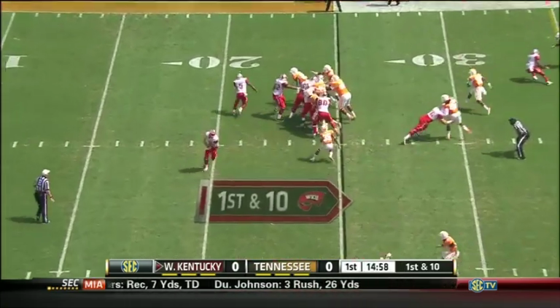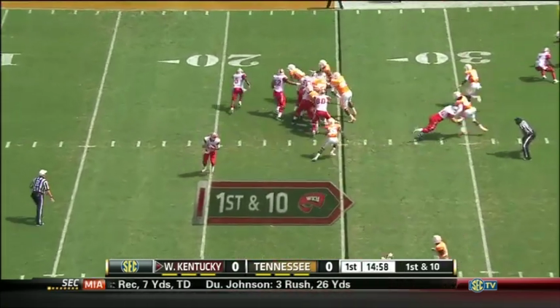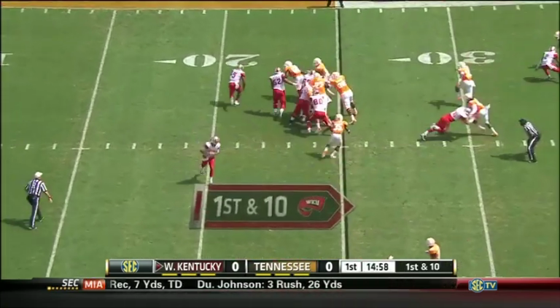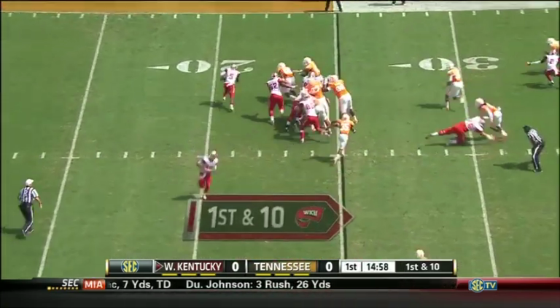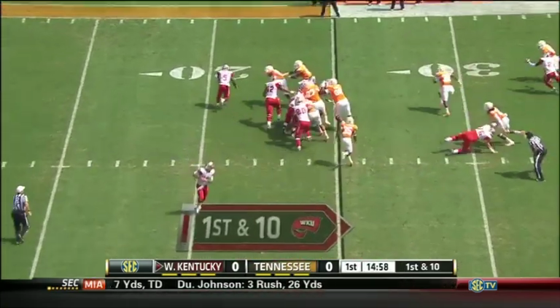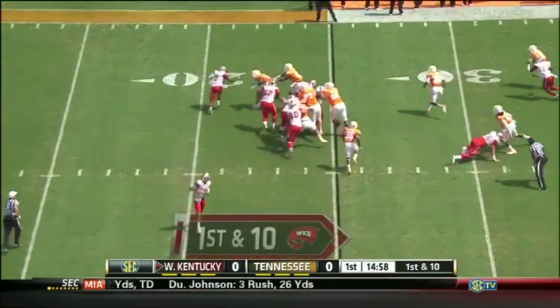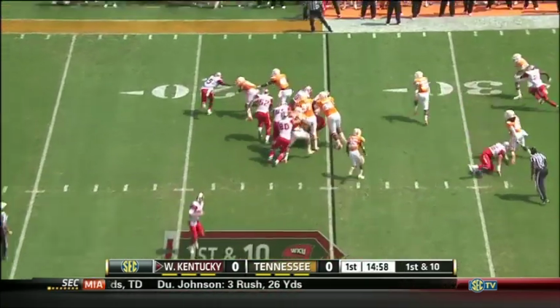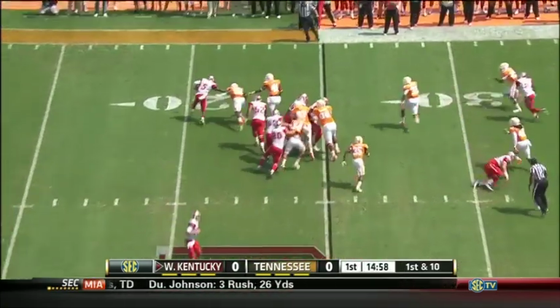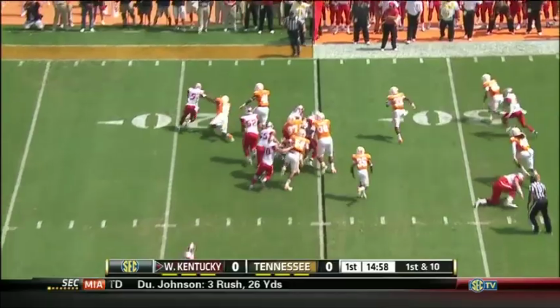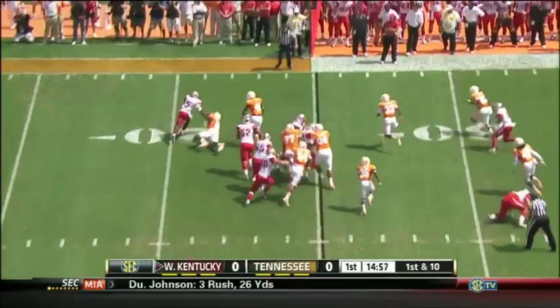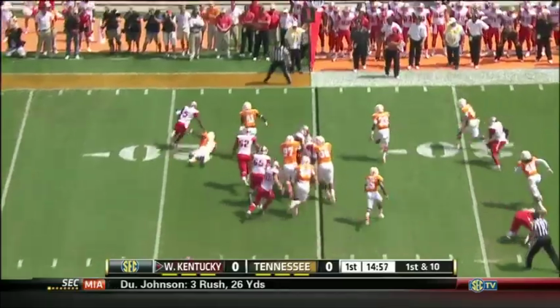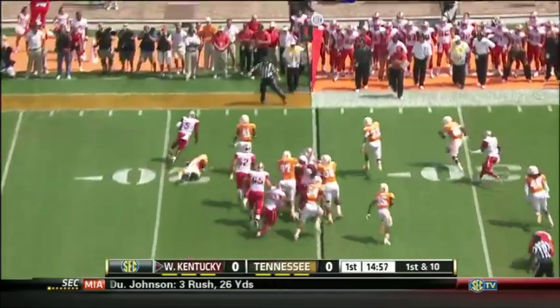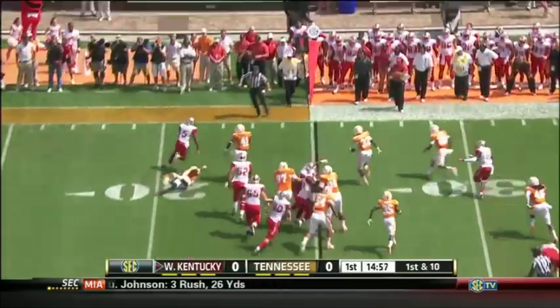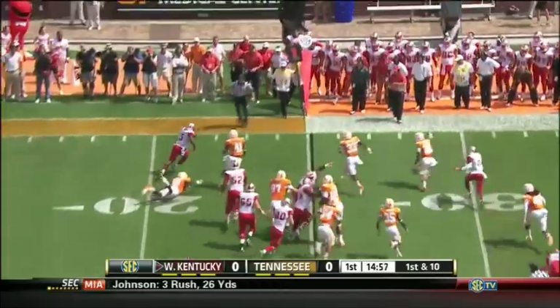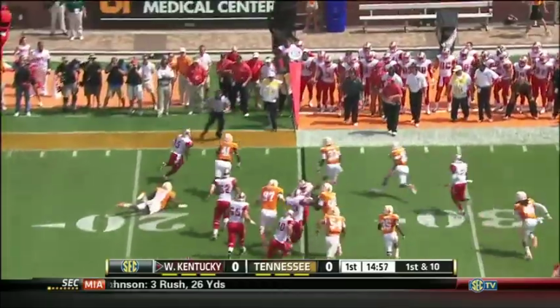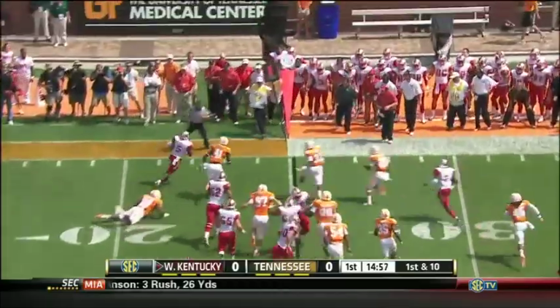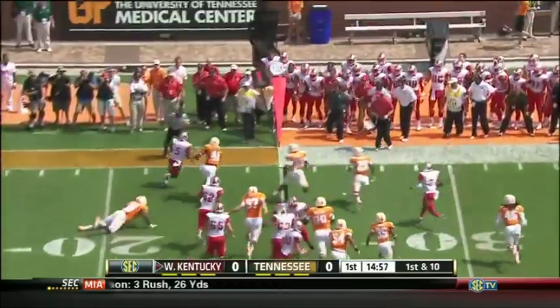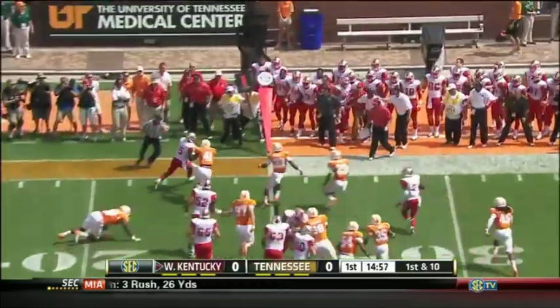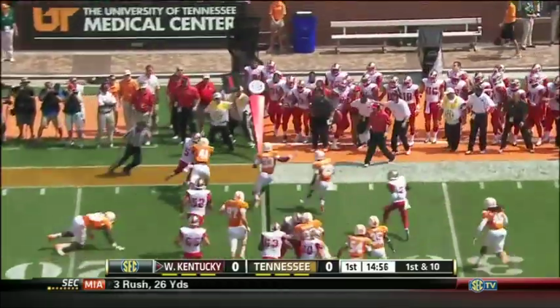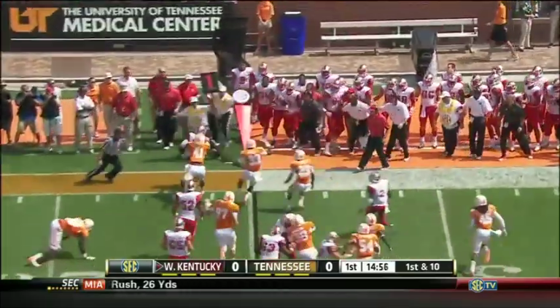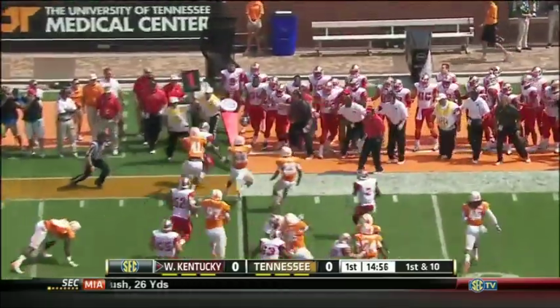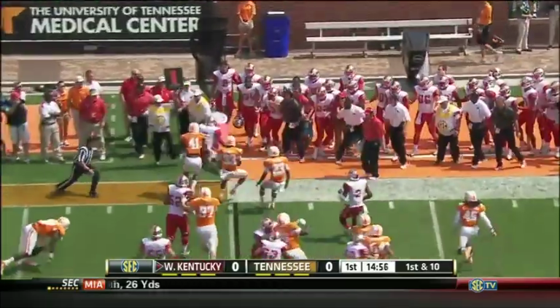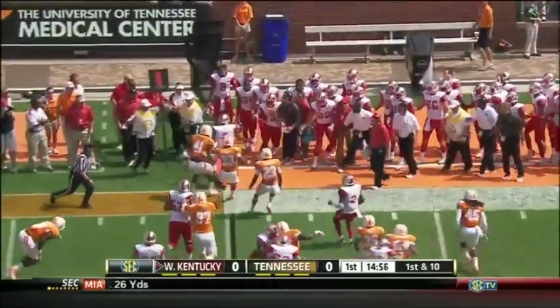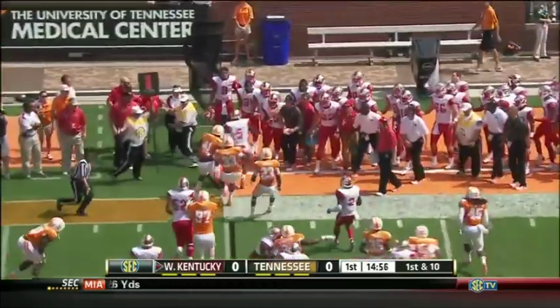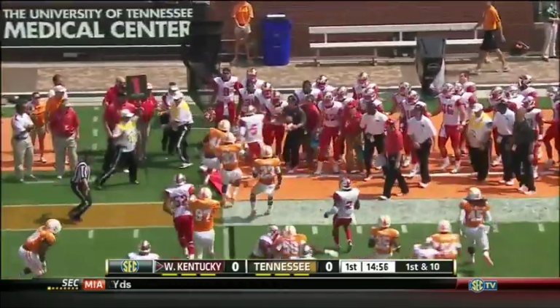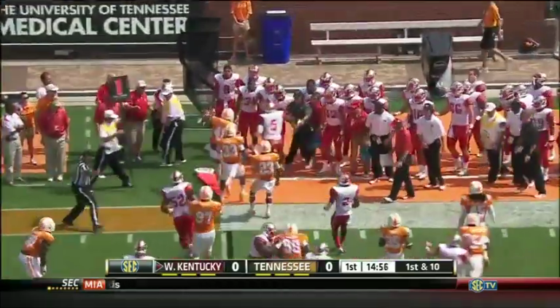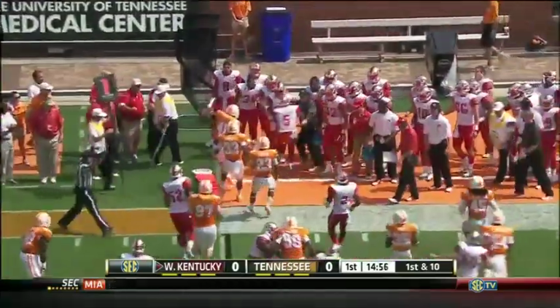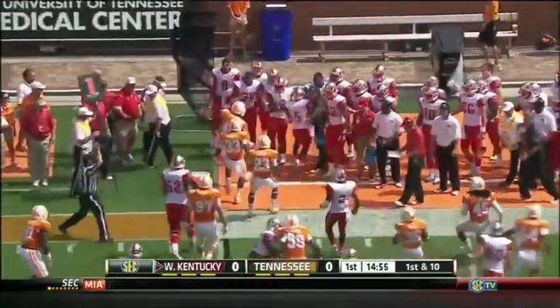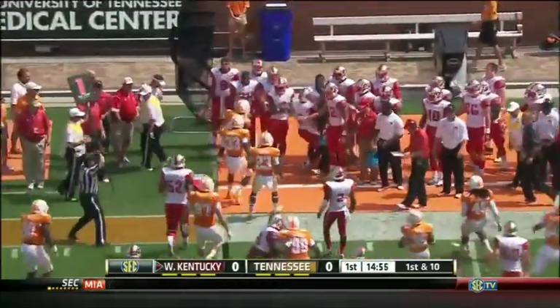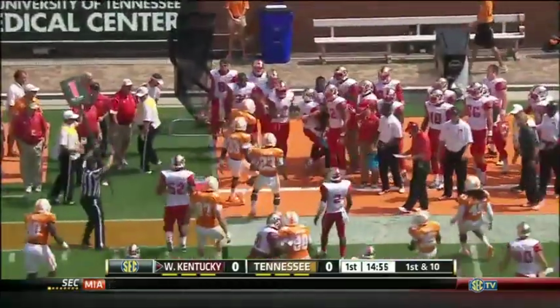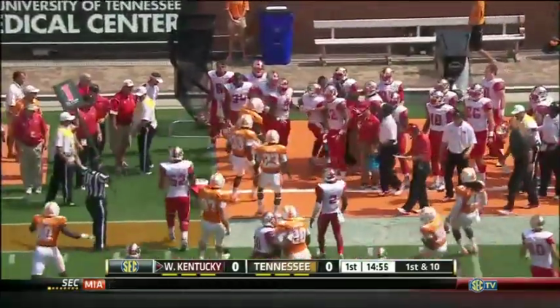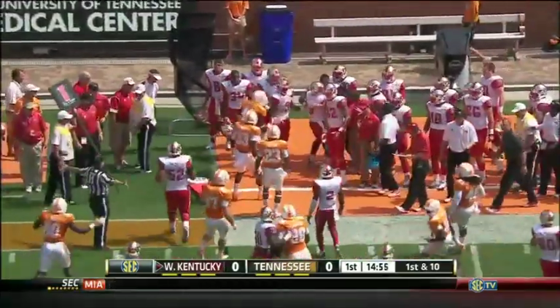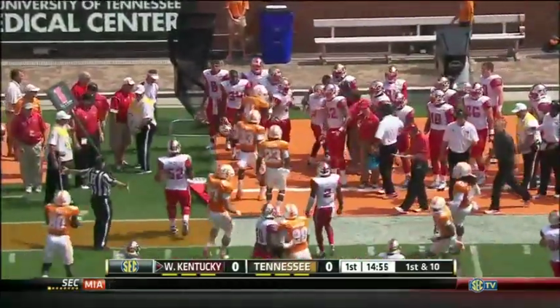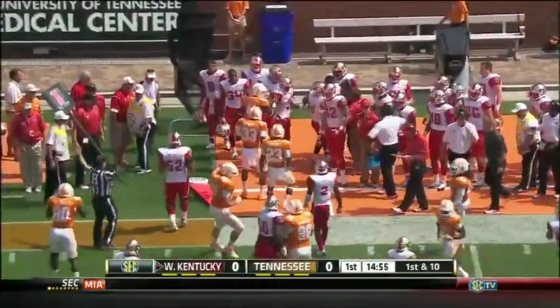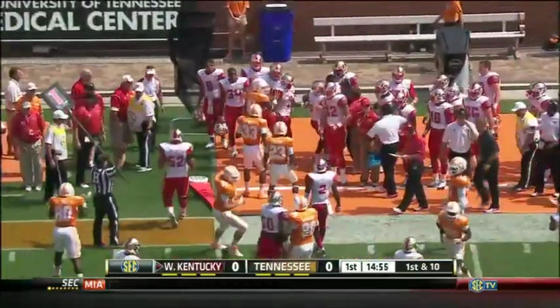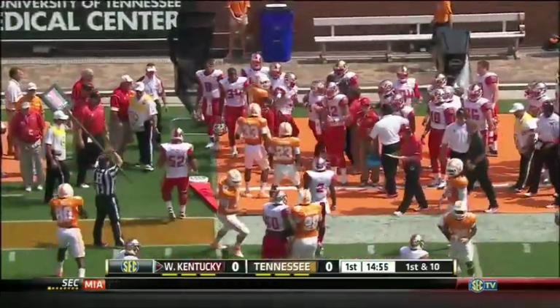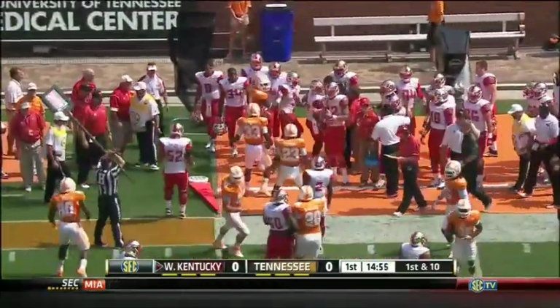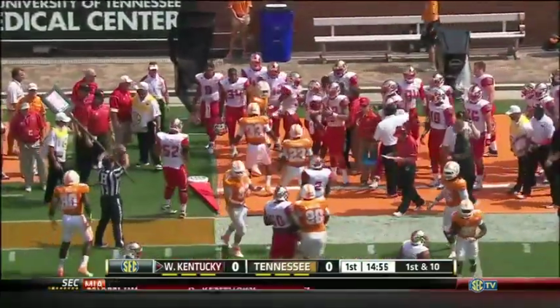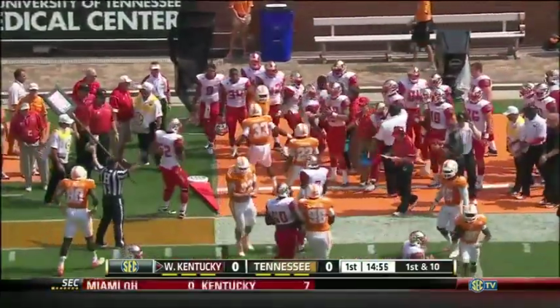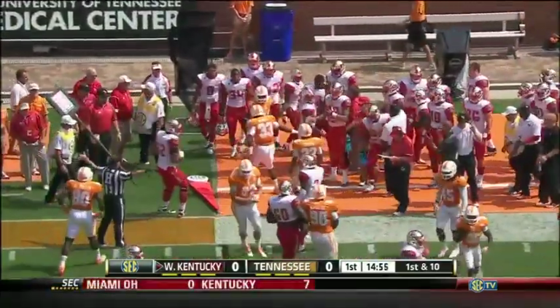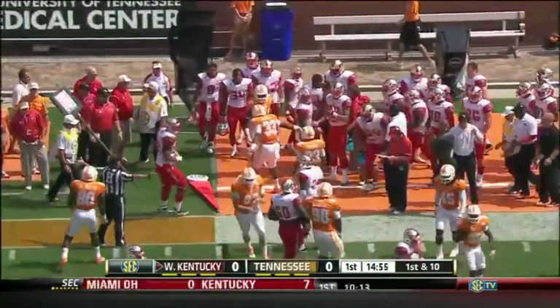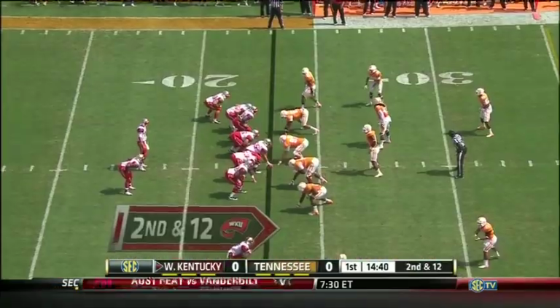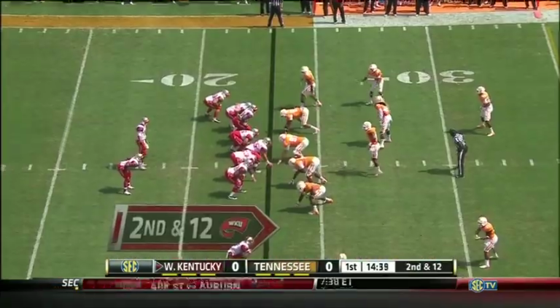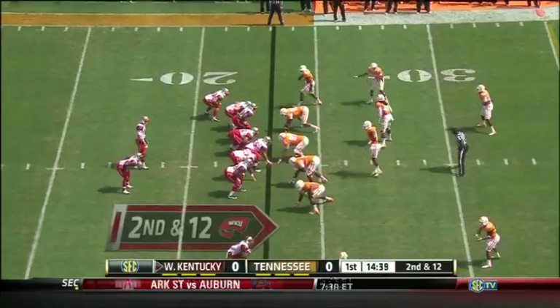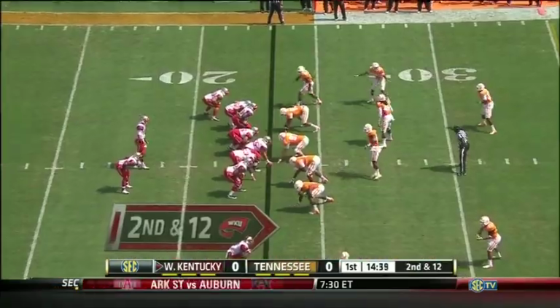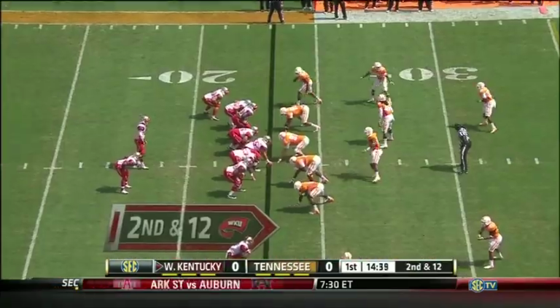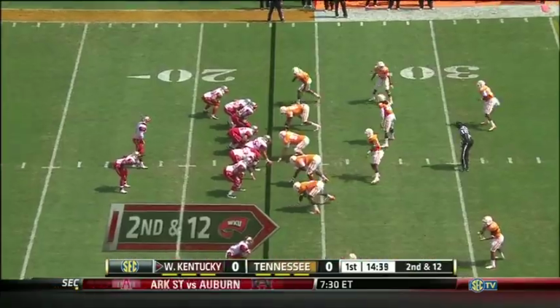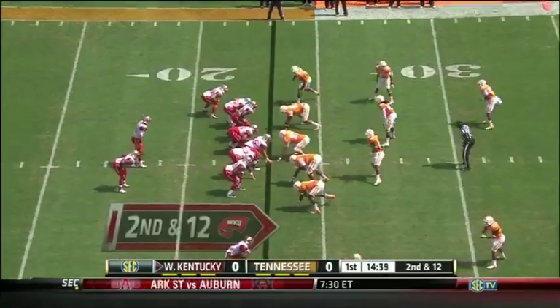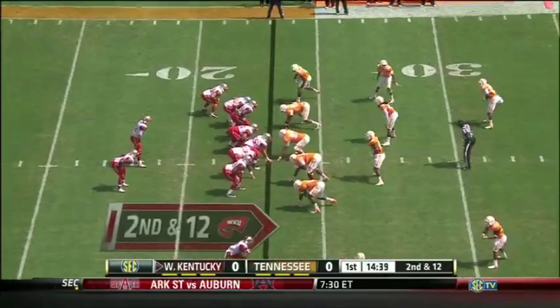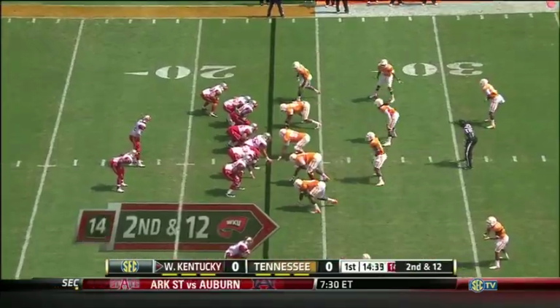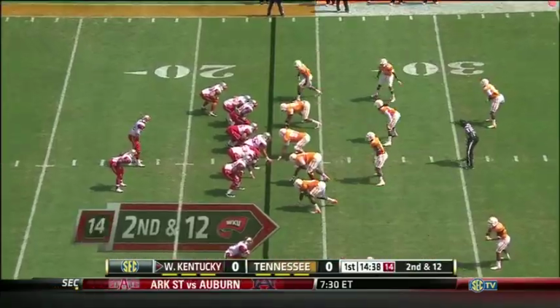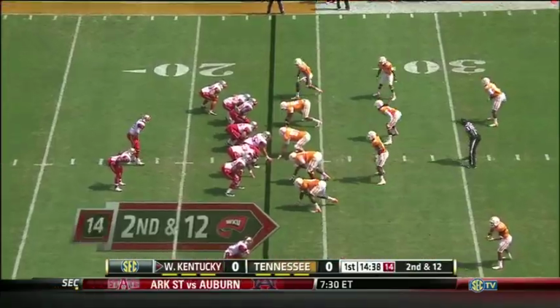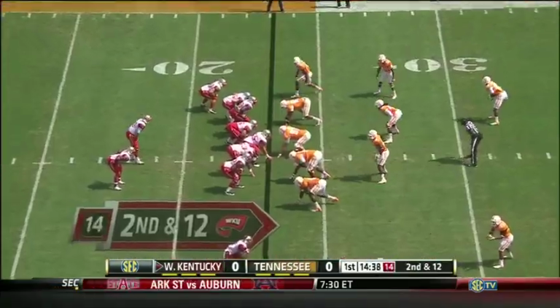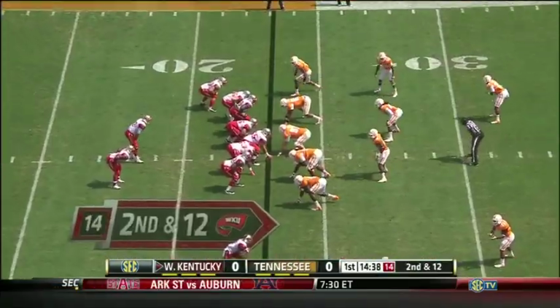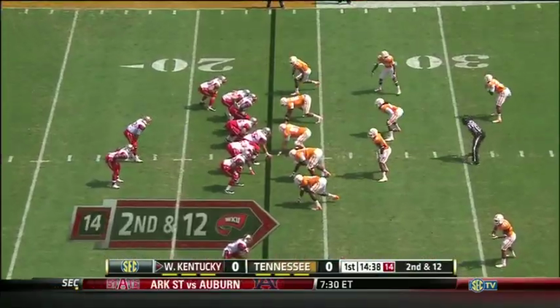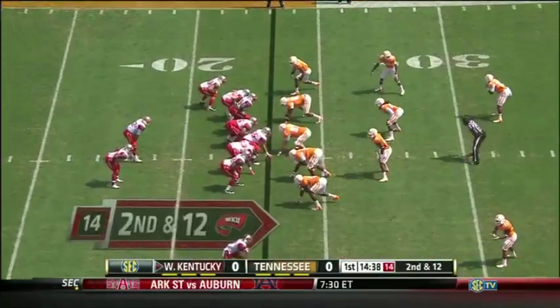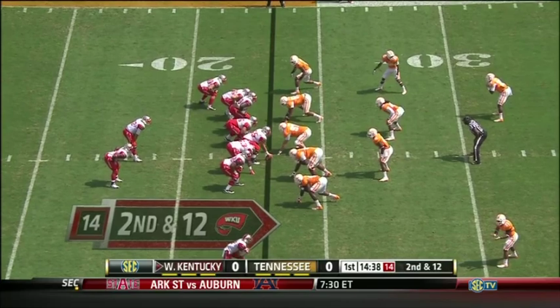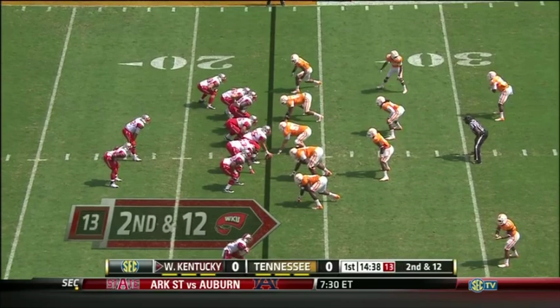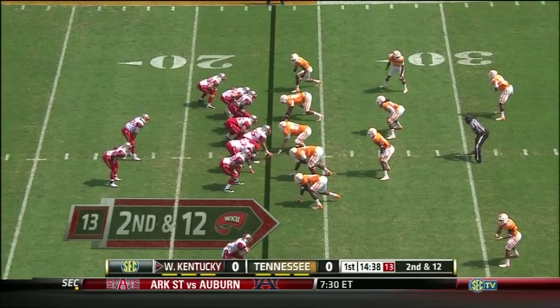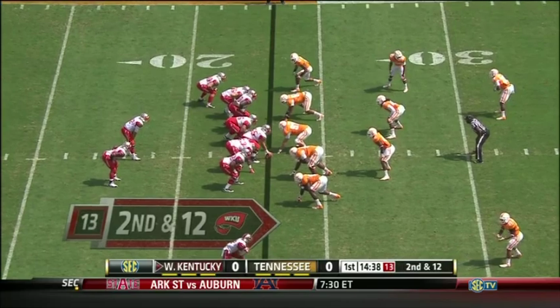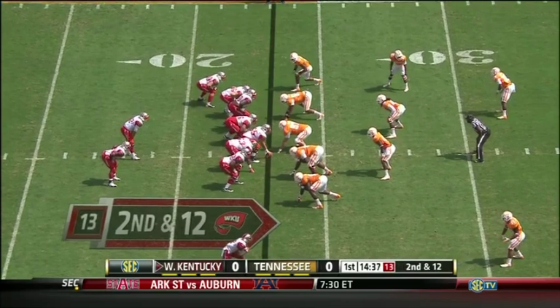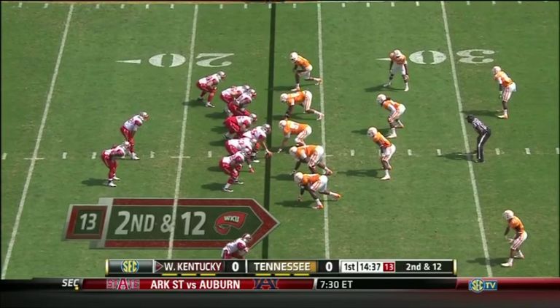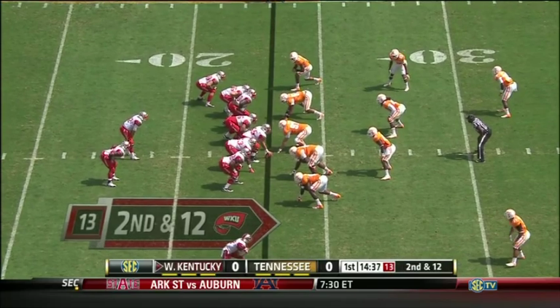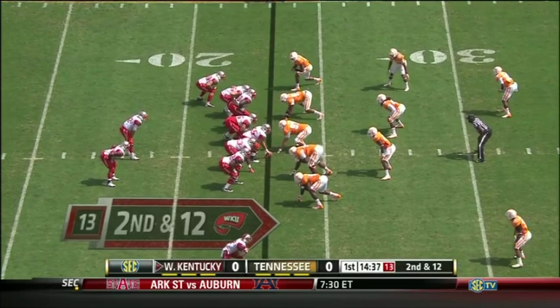Doughty will hand it off to Andrews, trying to get the left side. He's pushed out of bounds. It's 50-50 whether or not number 56 will be on the field.